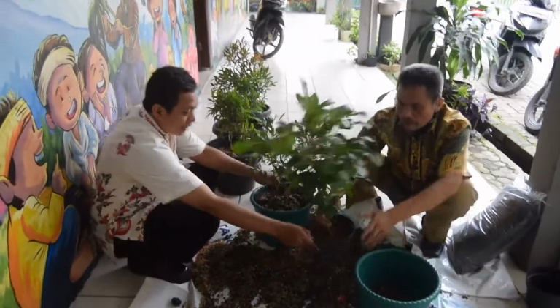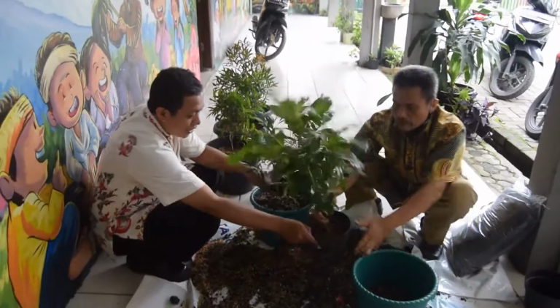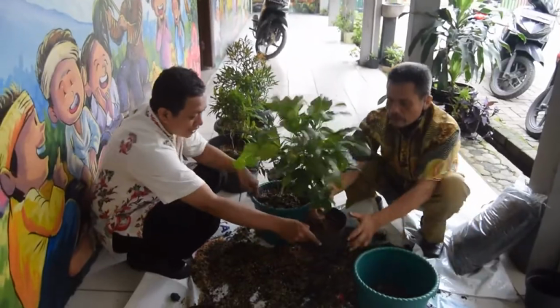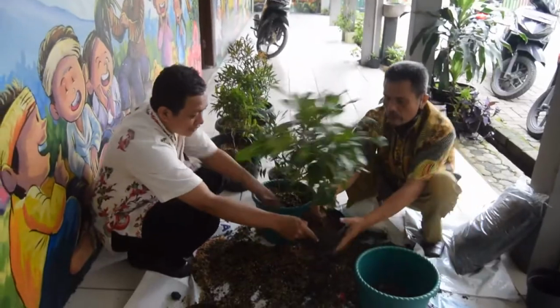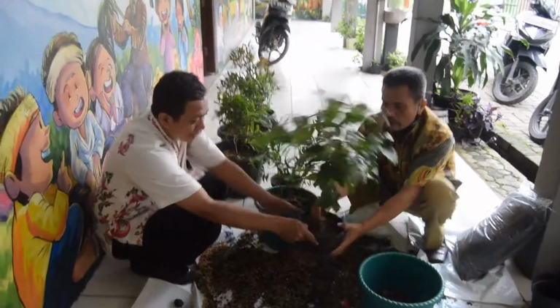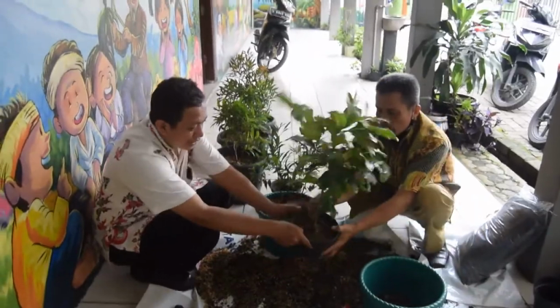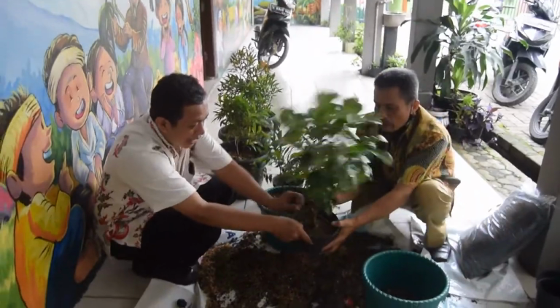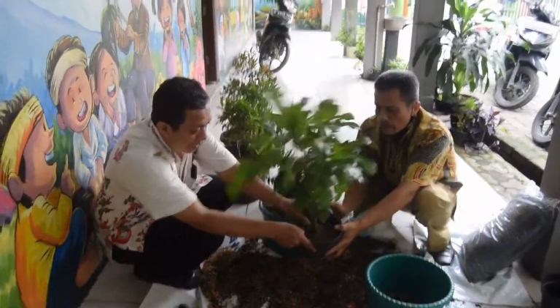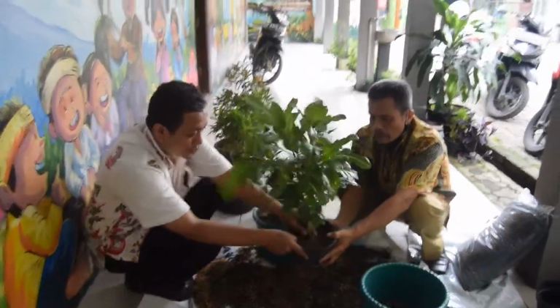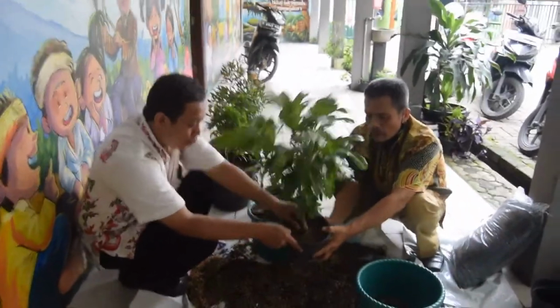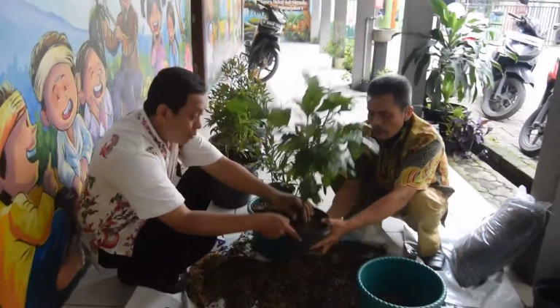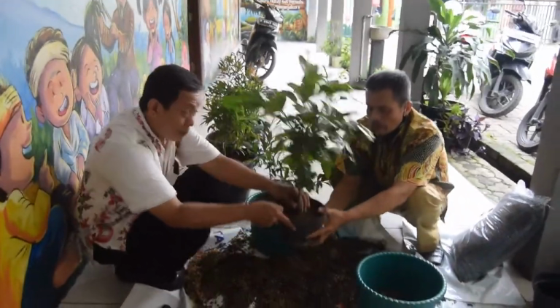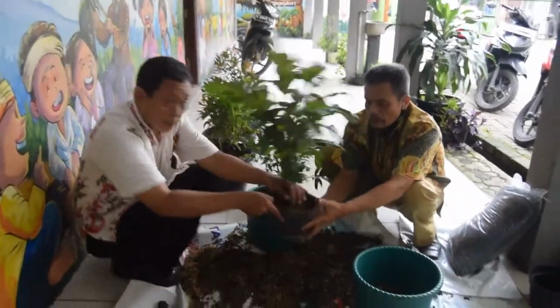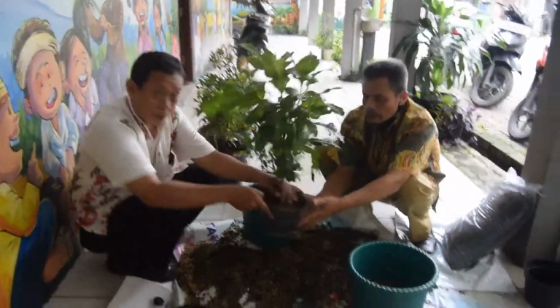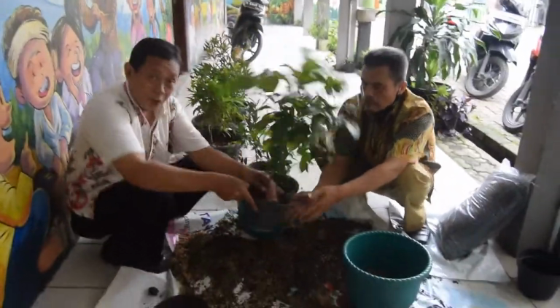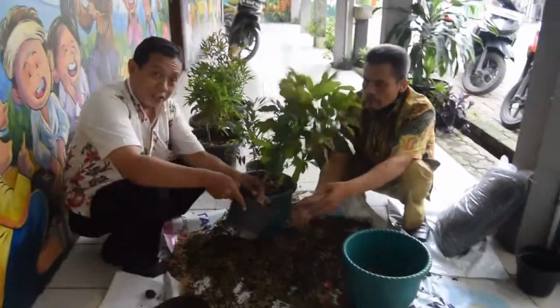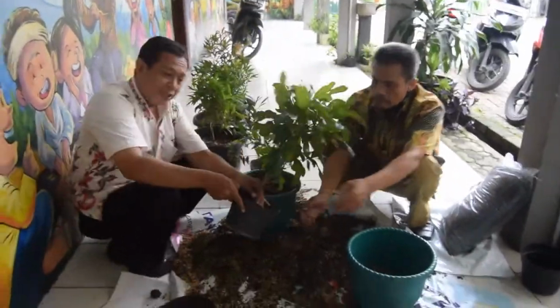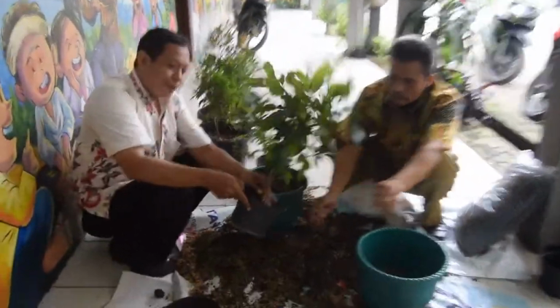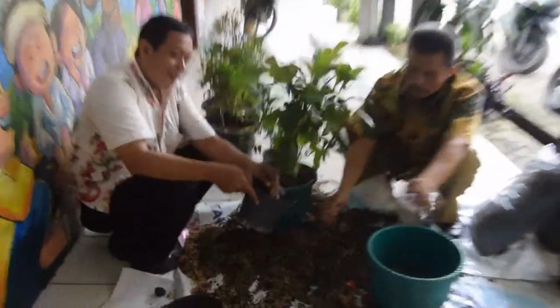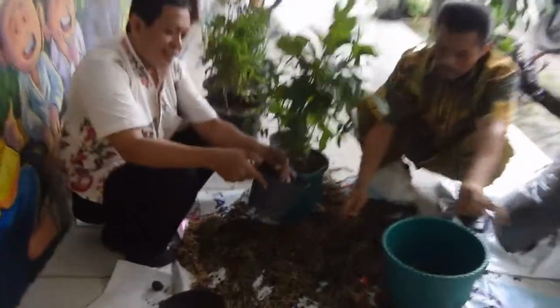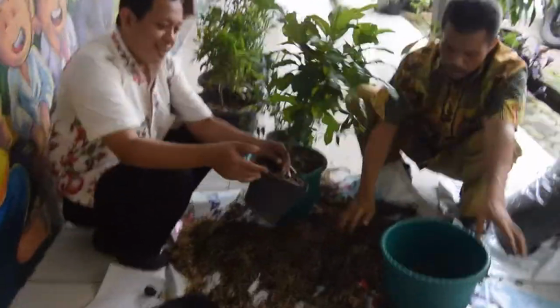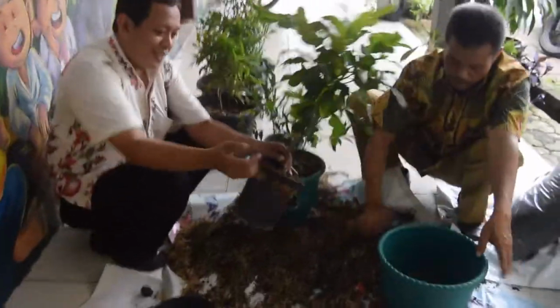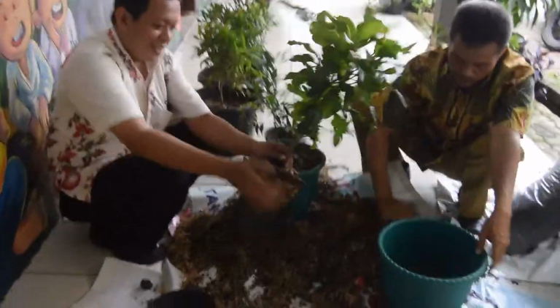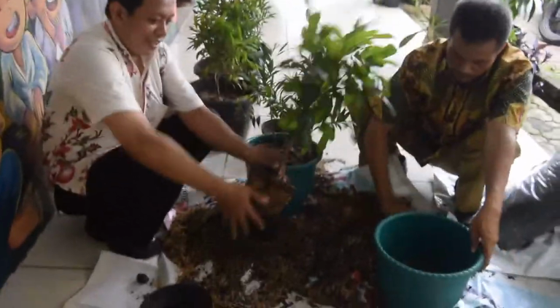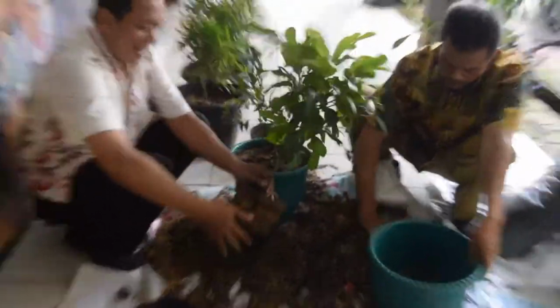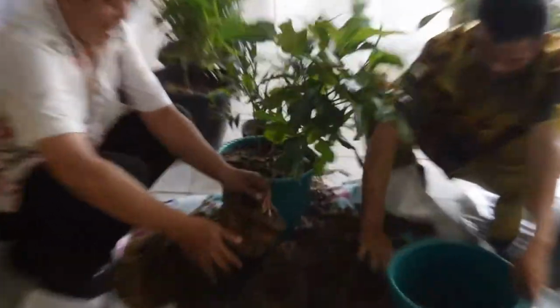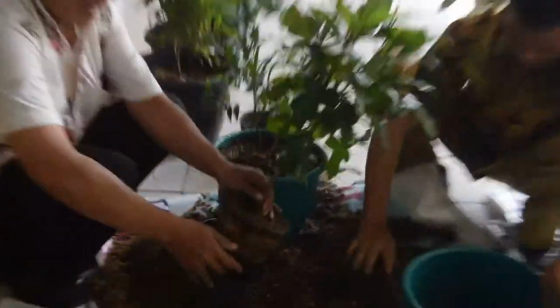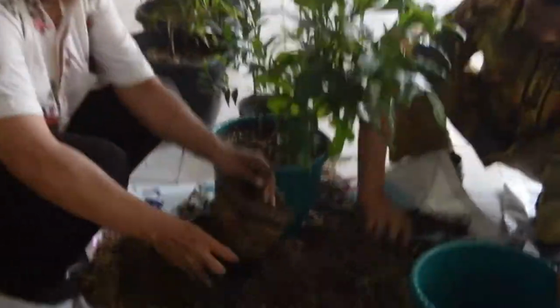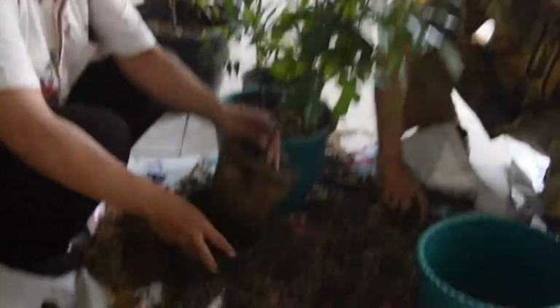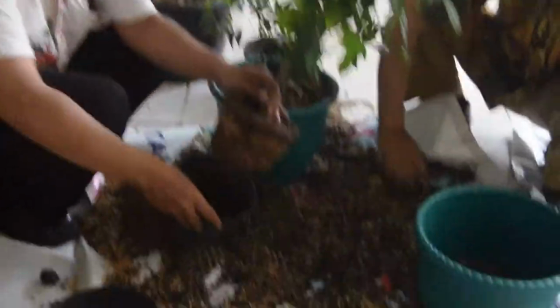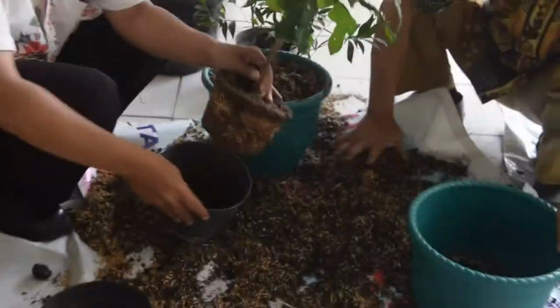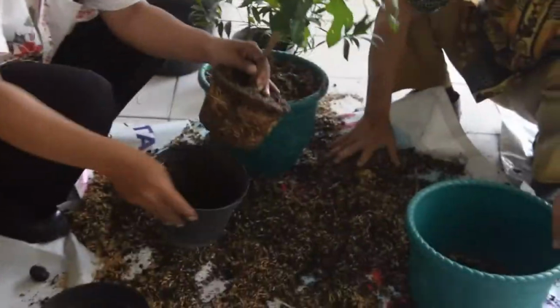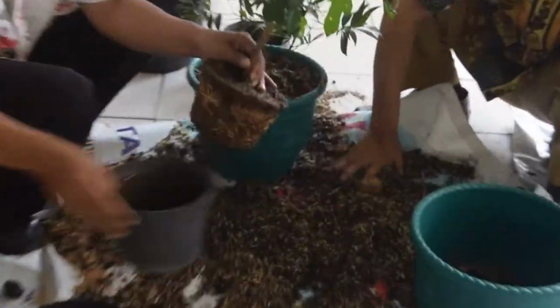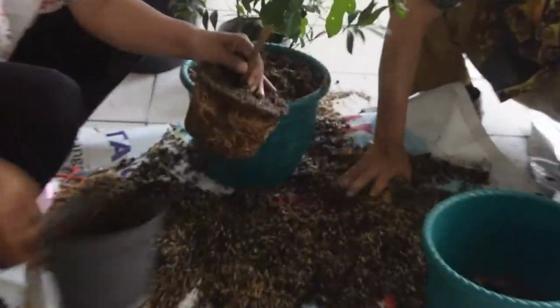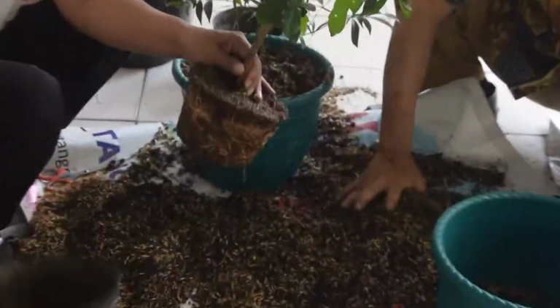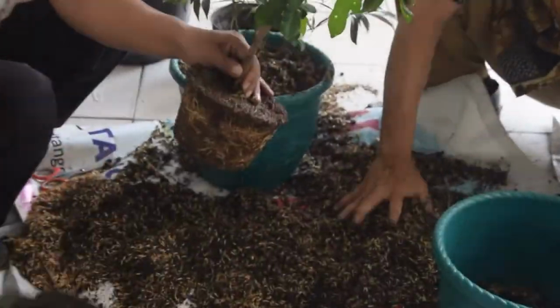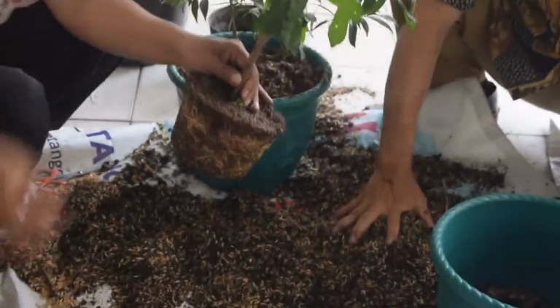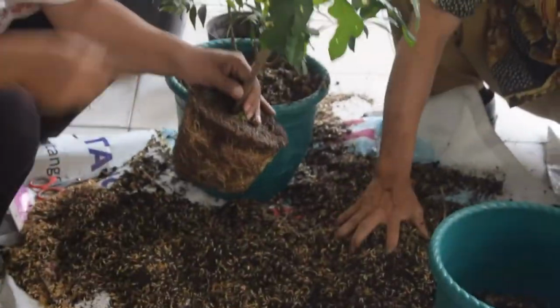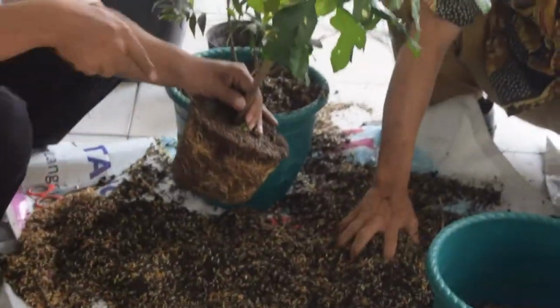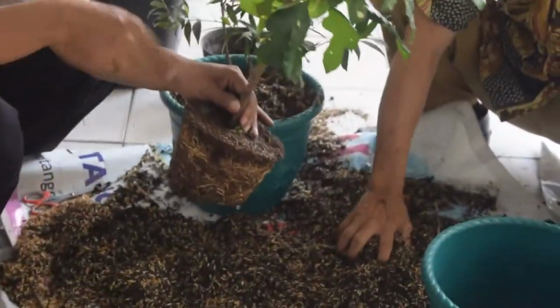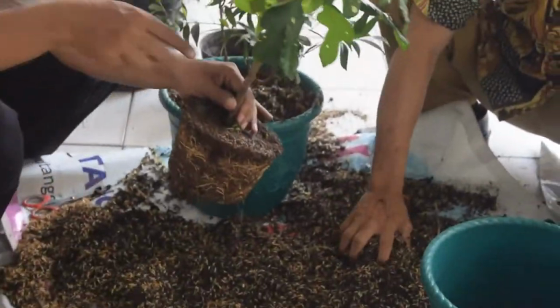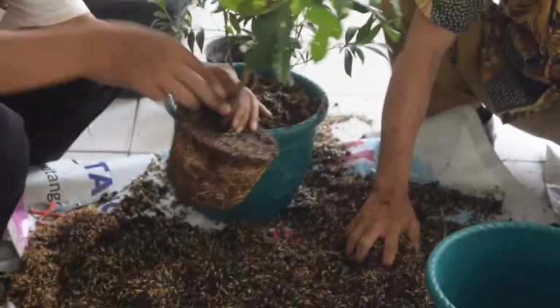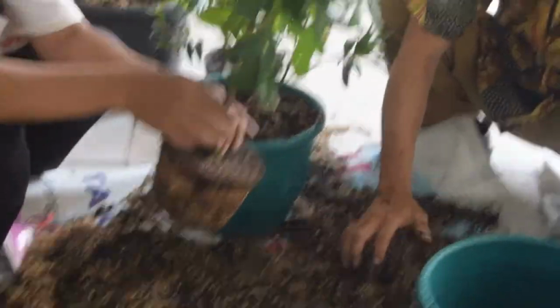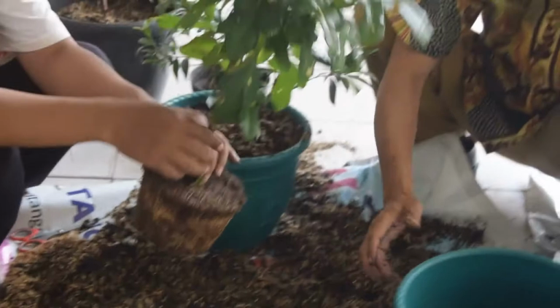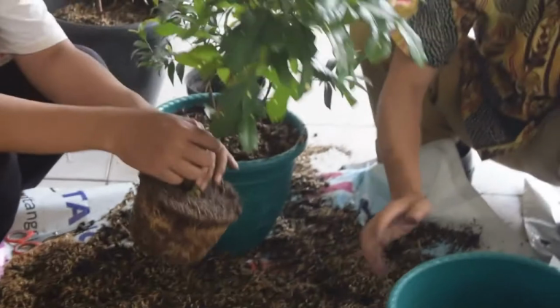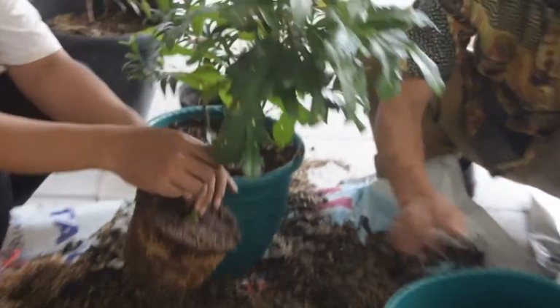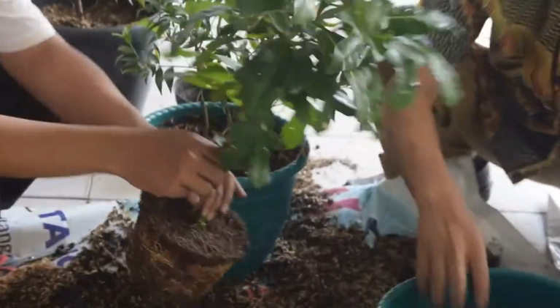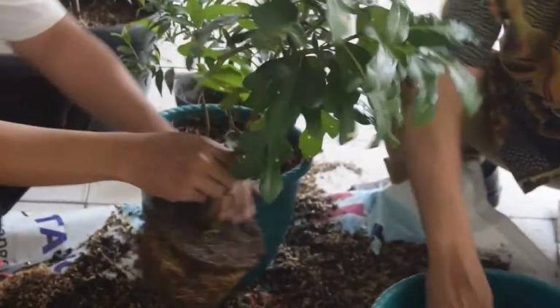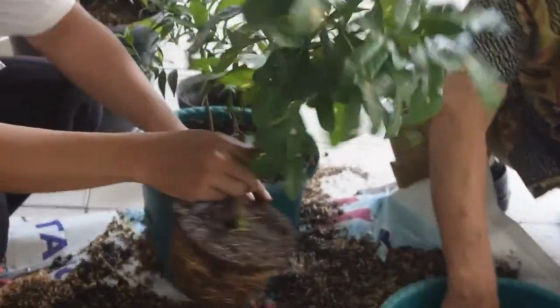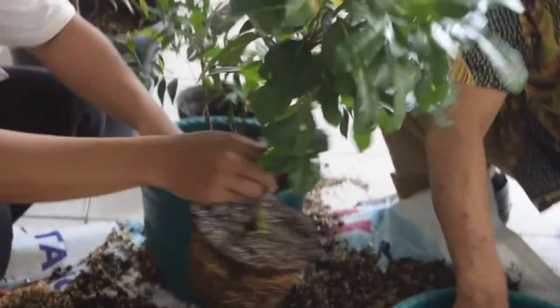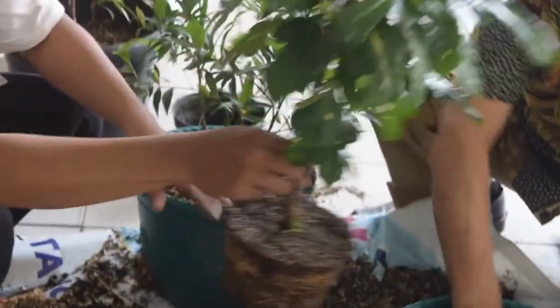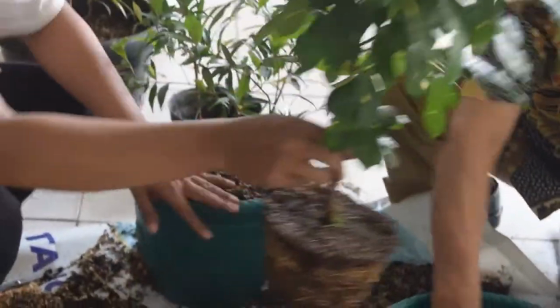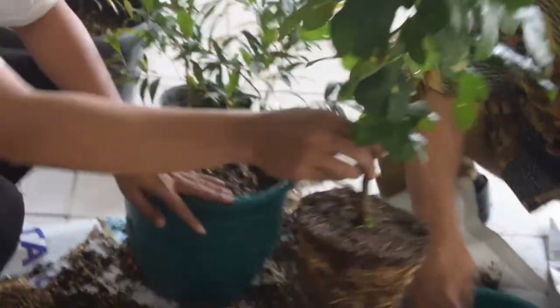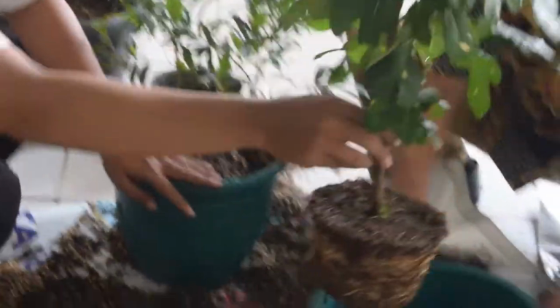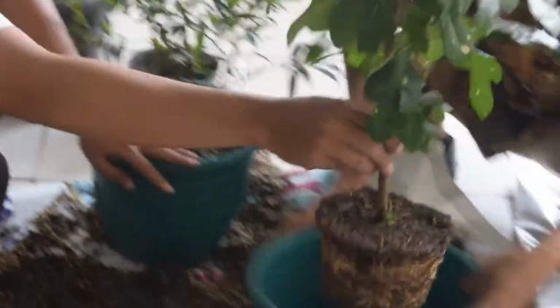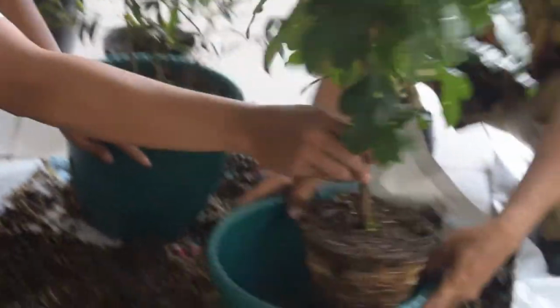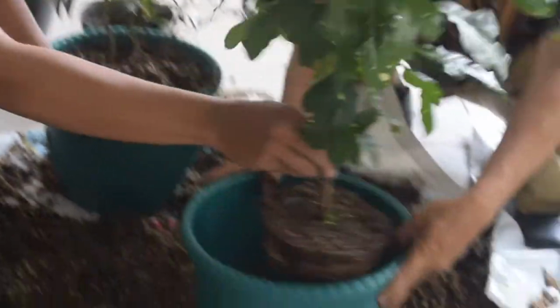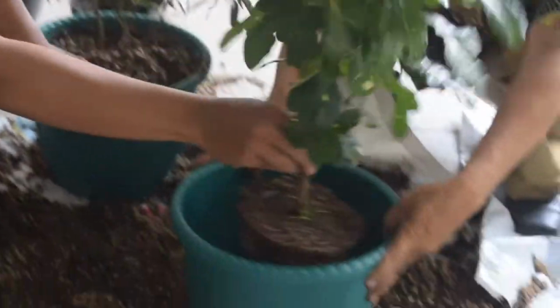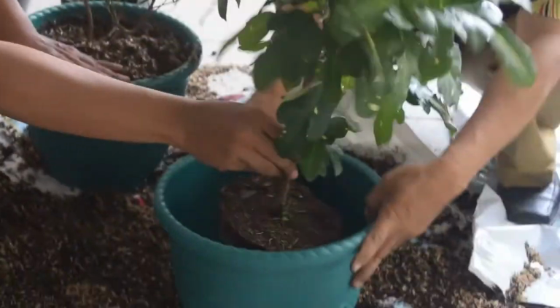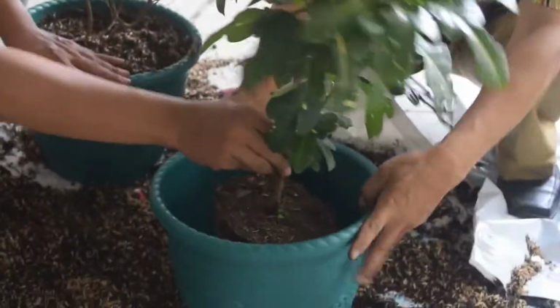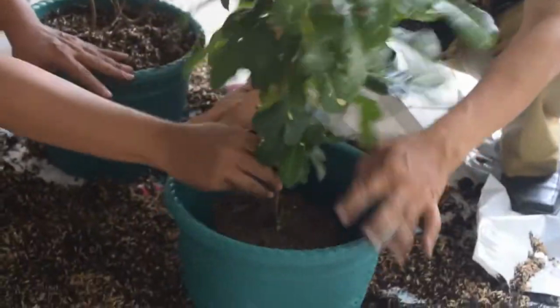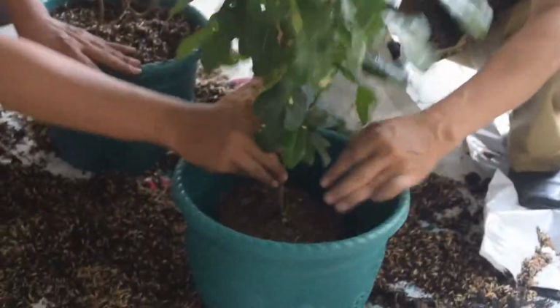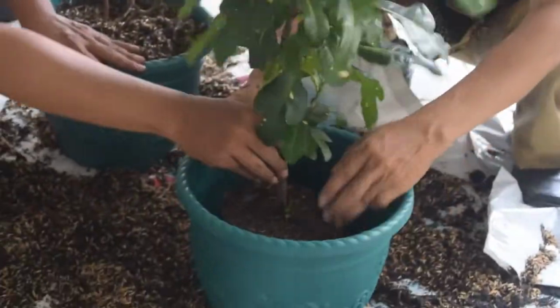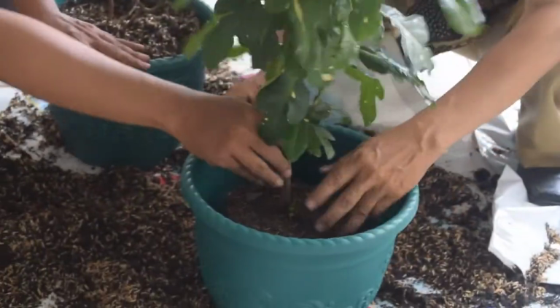Nah, untuk melepas pohon ini seperti ini.